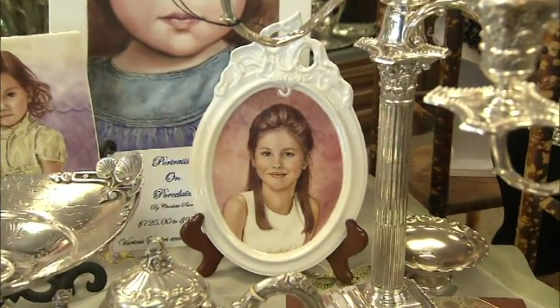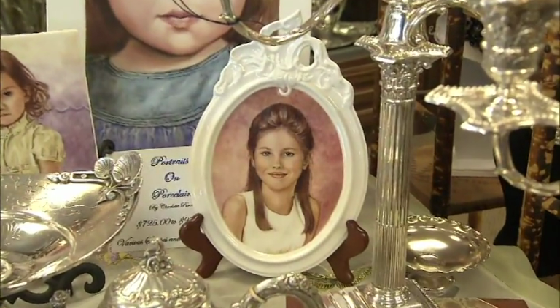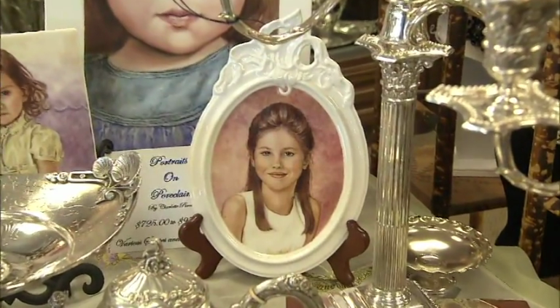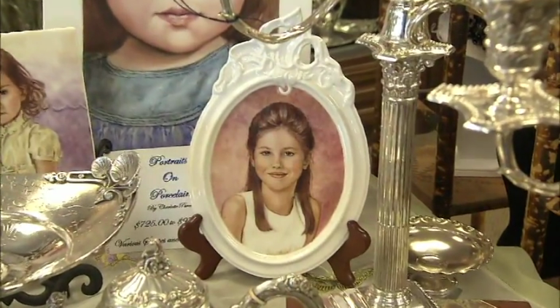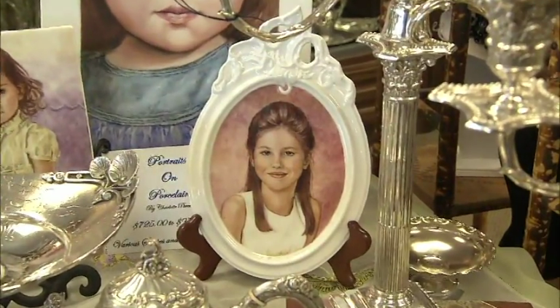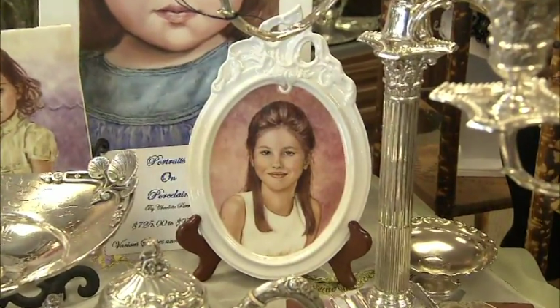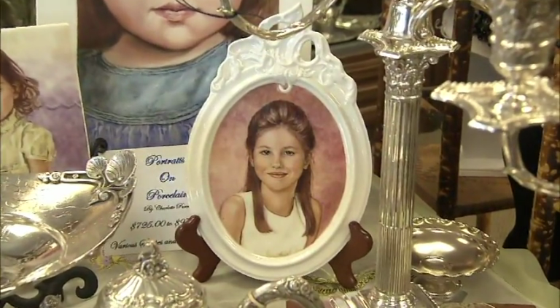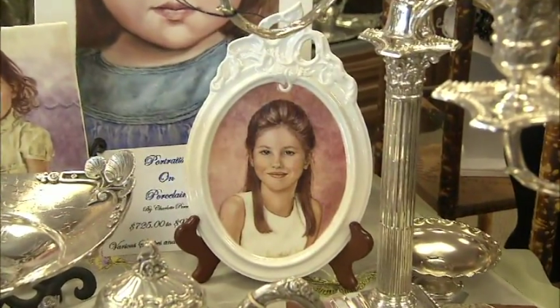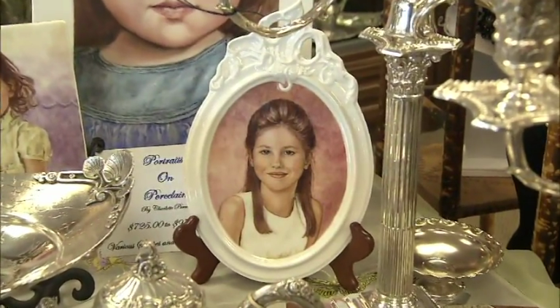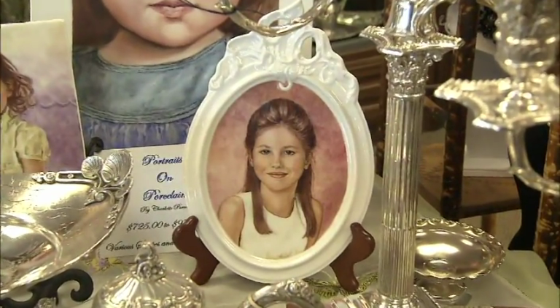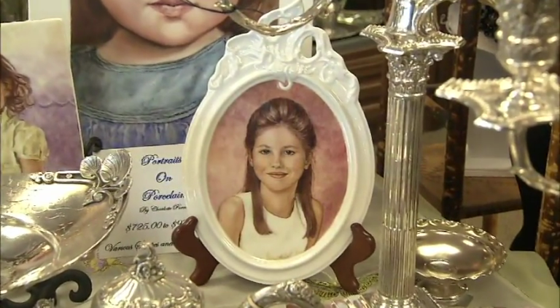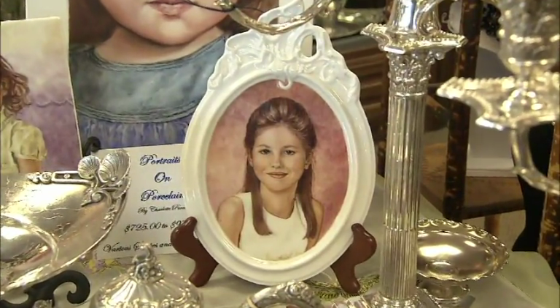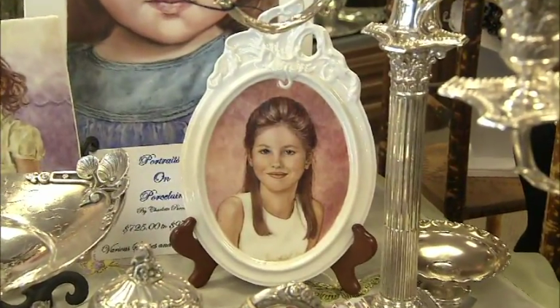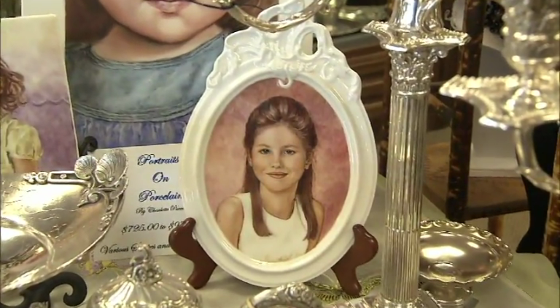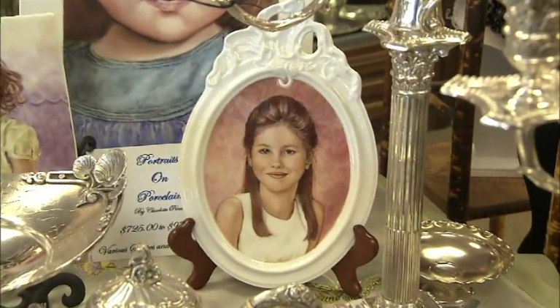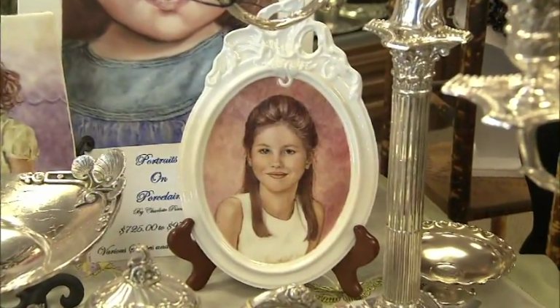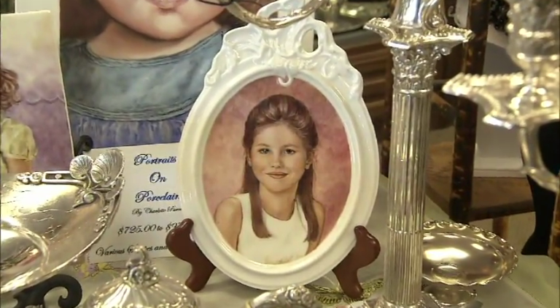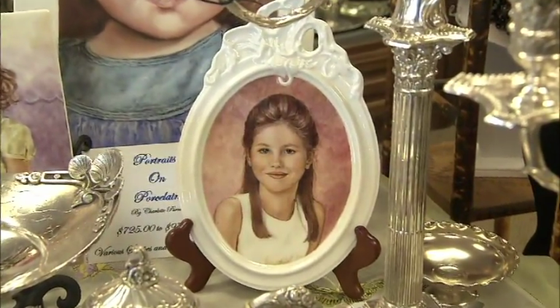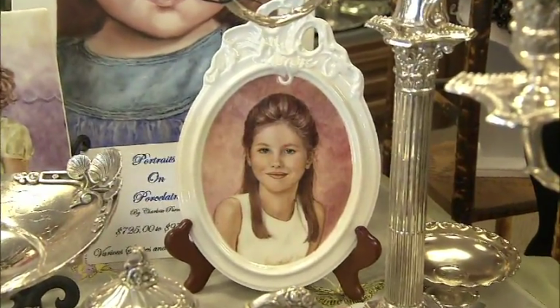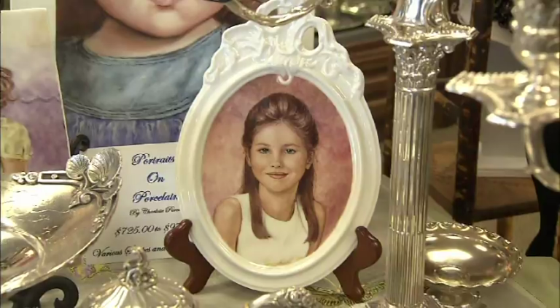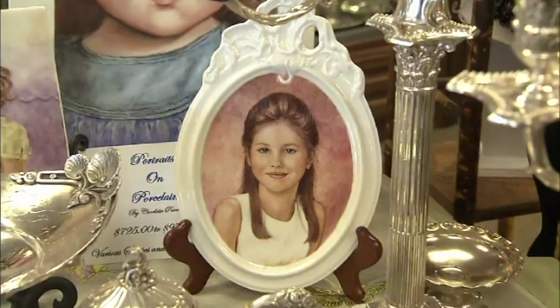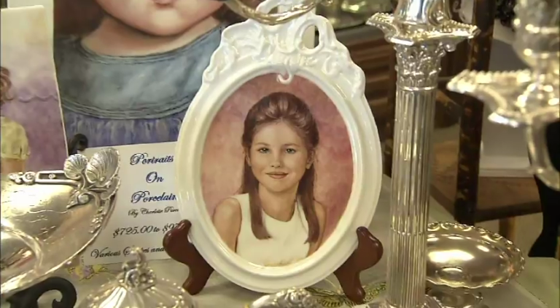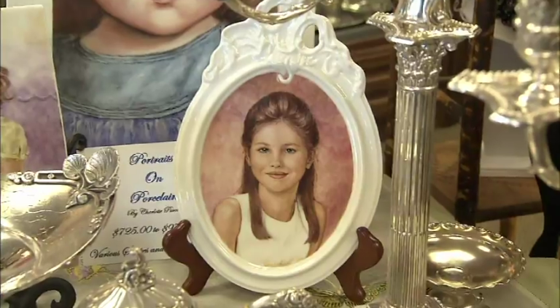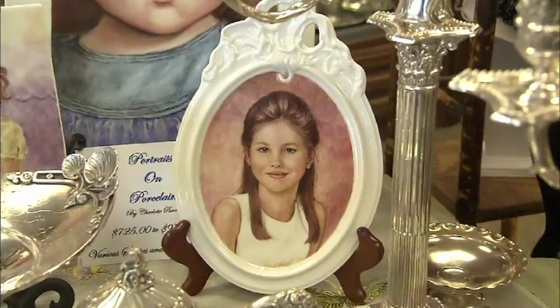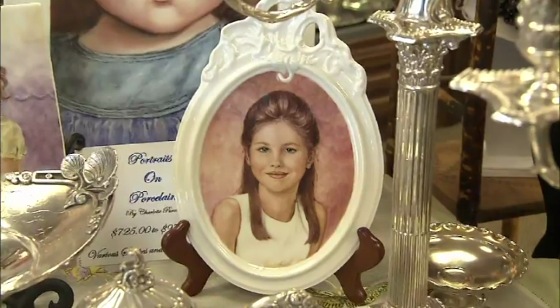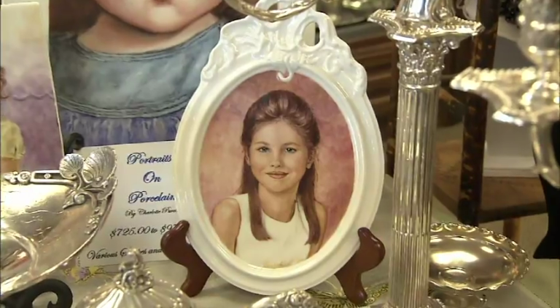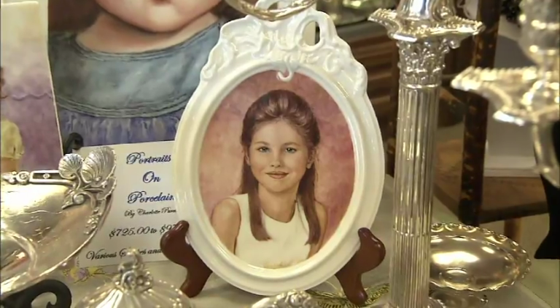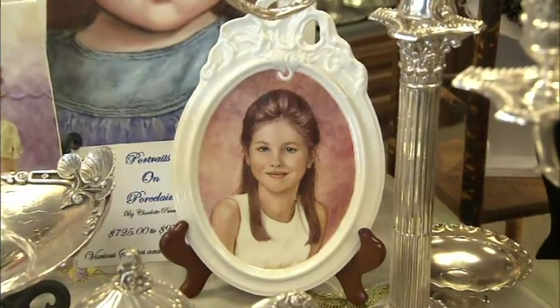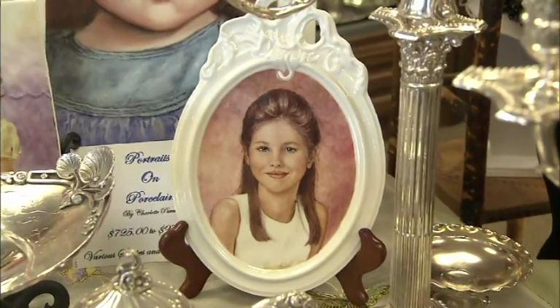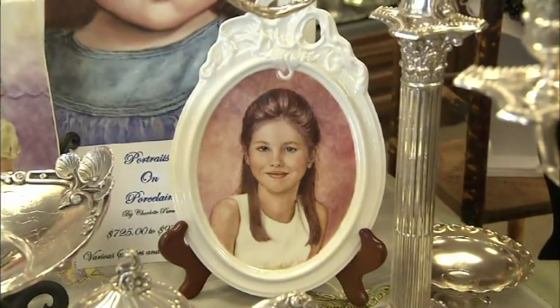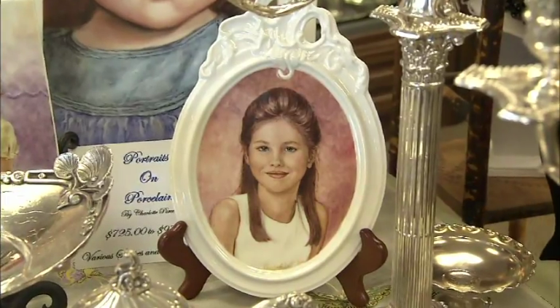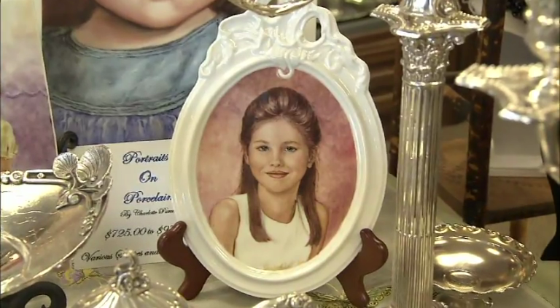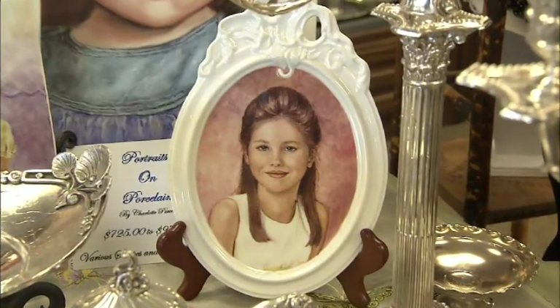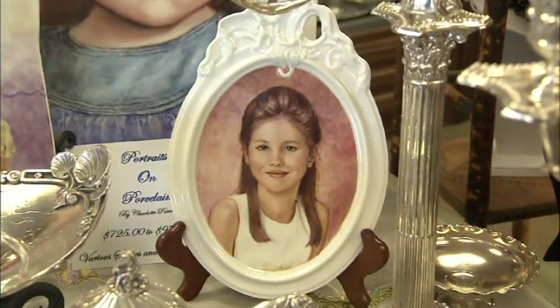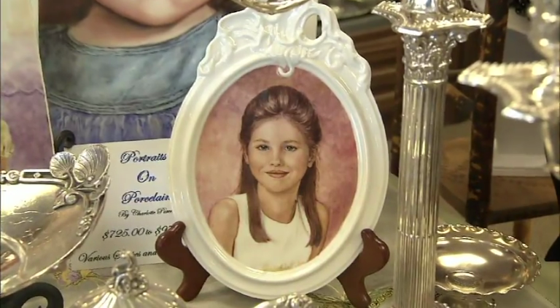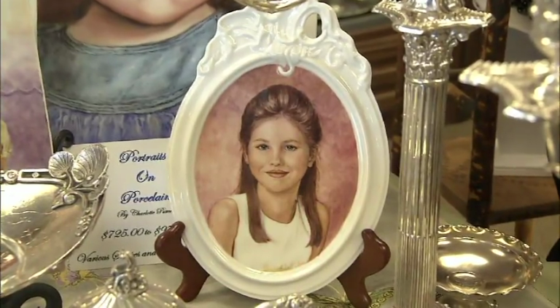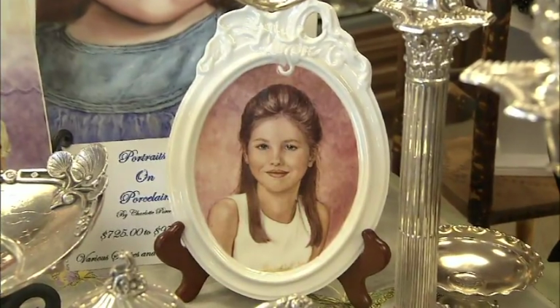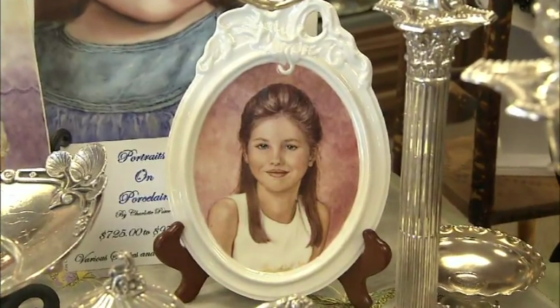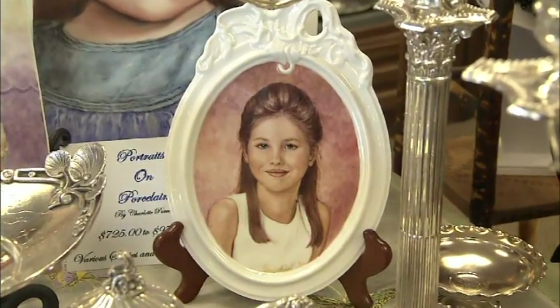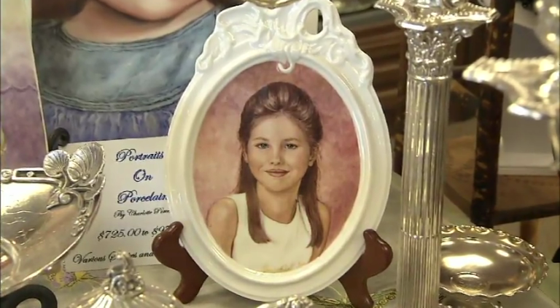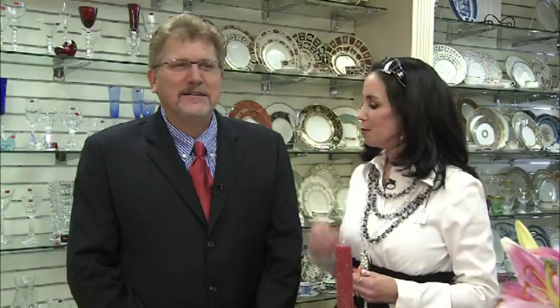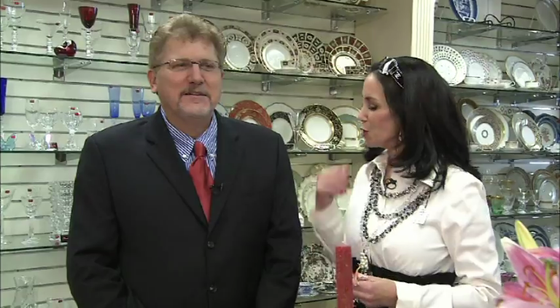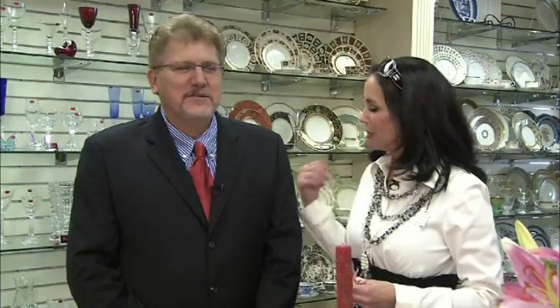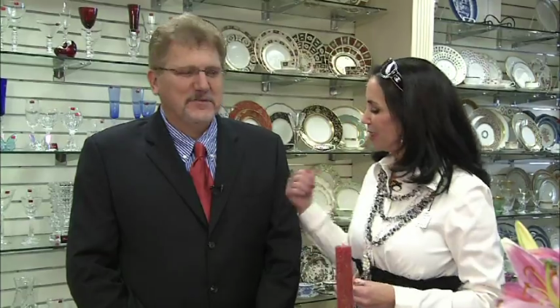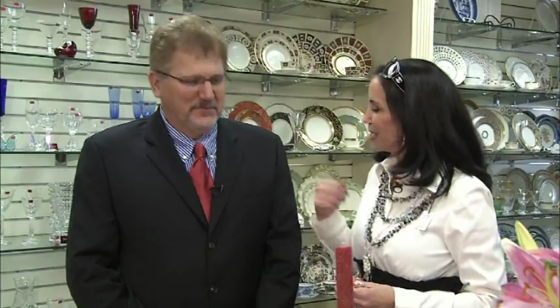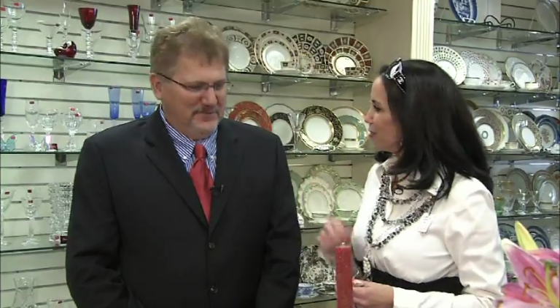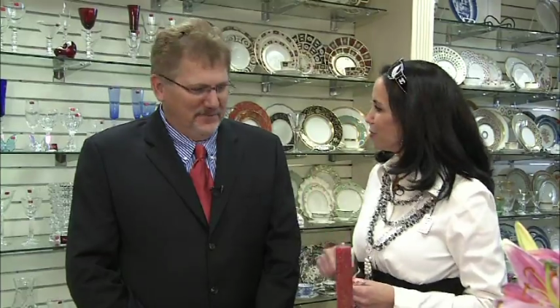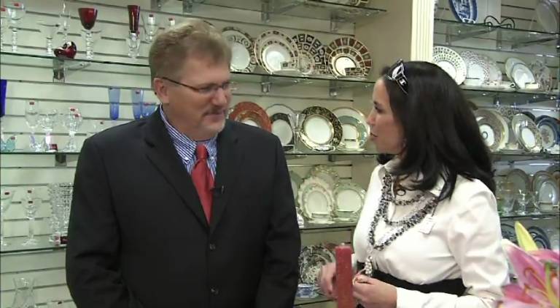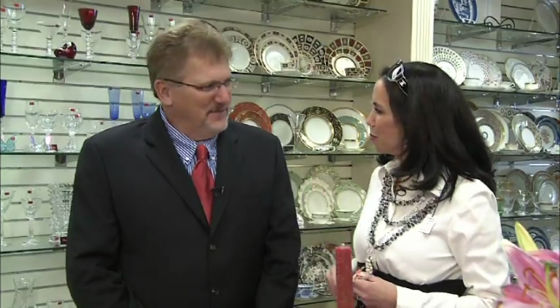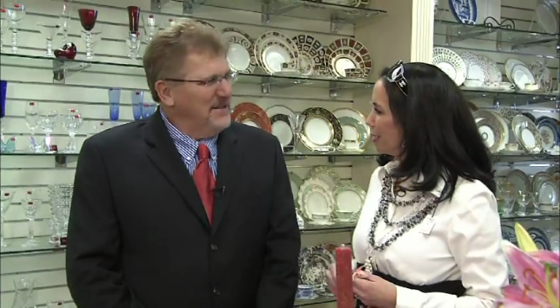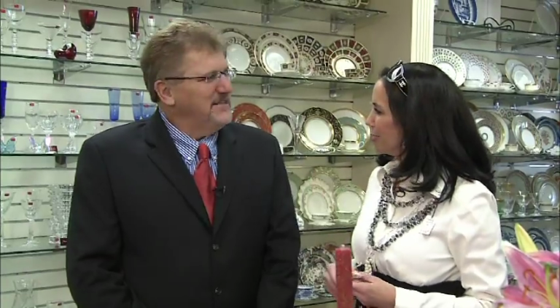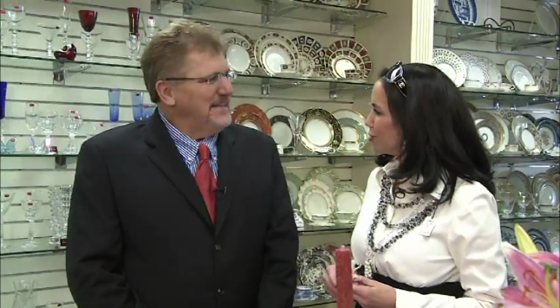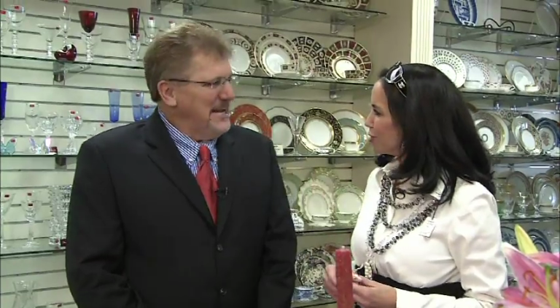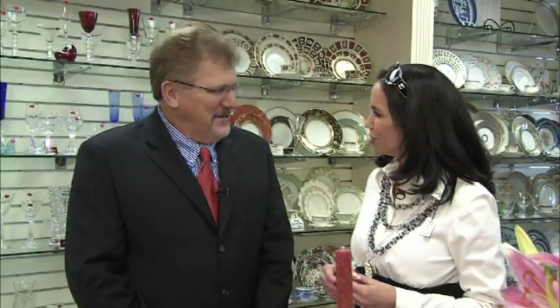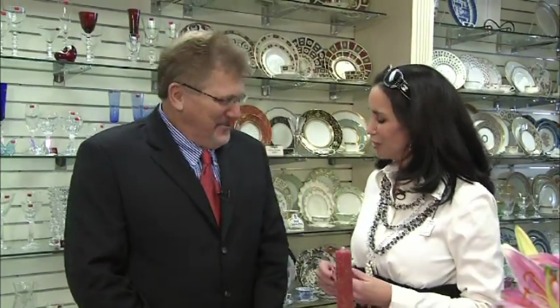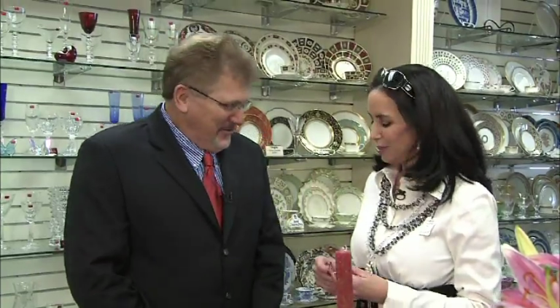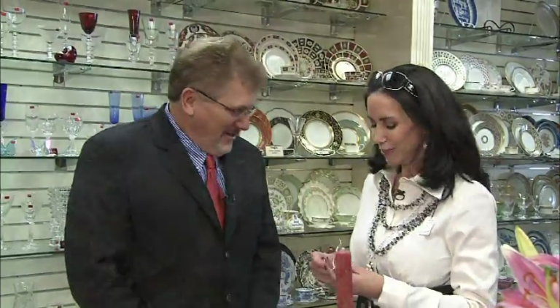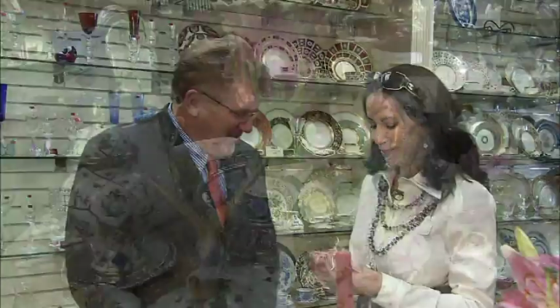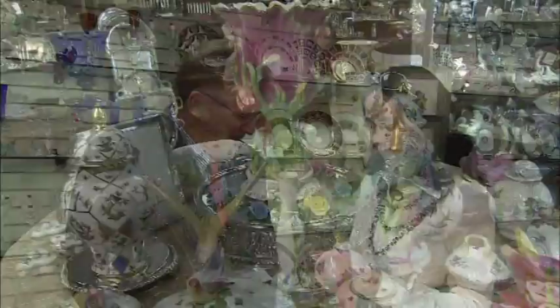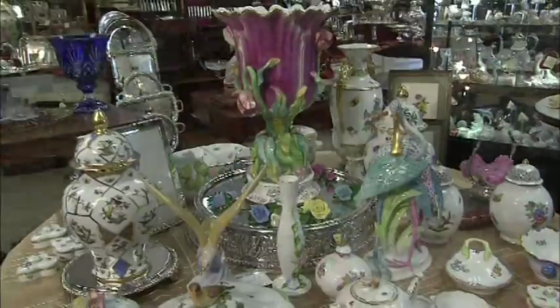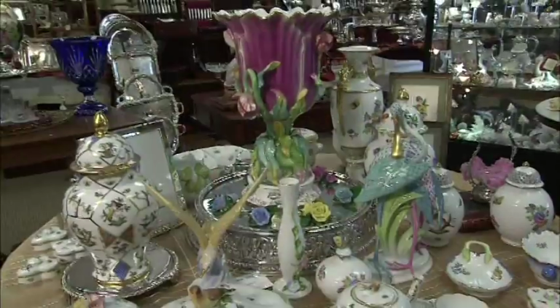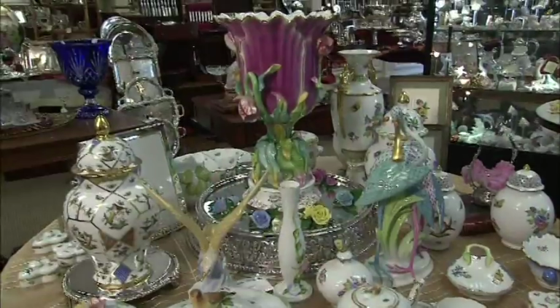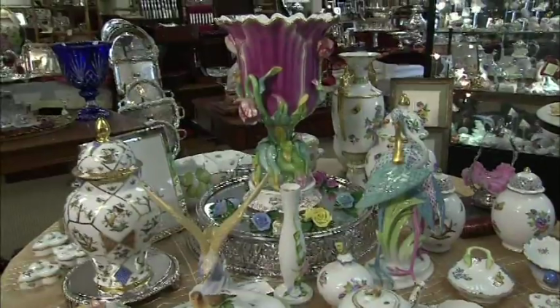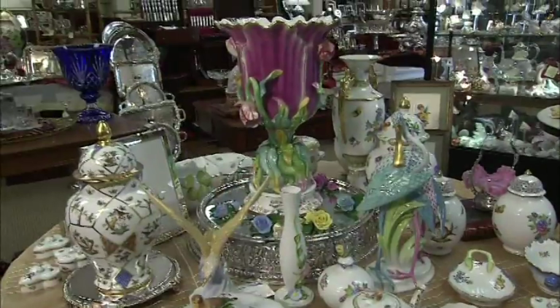How about a painted portrait like this one of John's daughter Alexandra? John, thank you so much. Thank you, Jocelyn, very much.